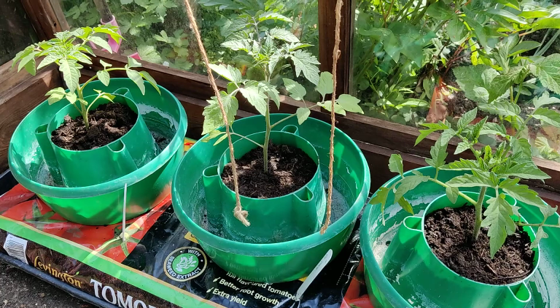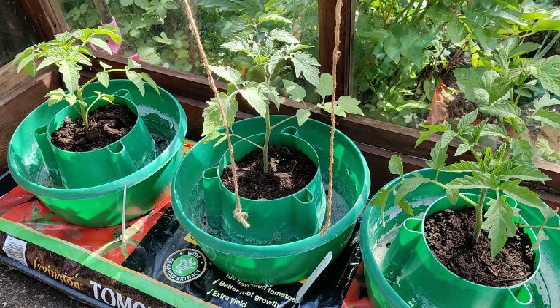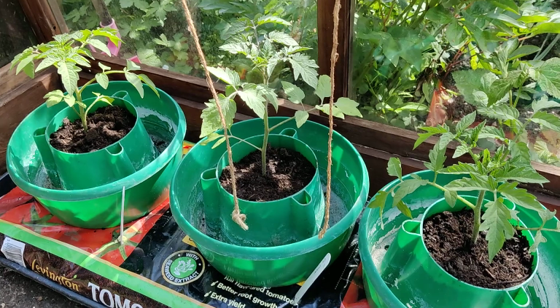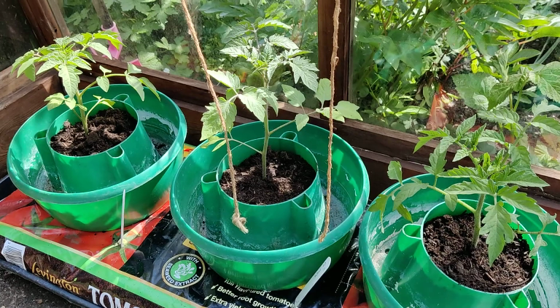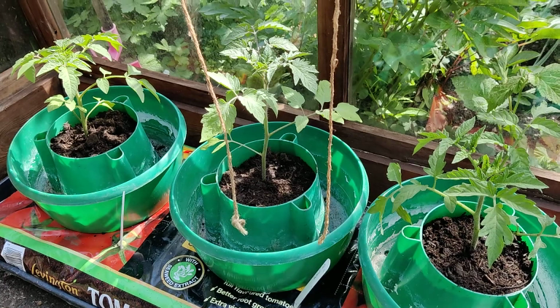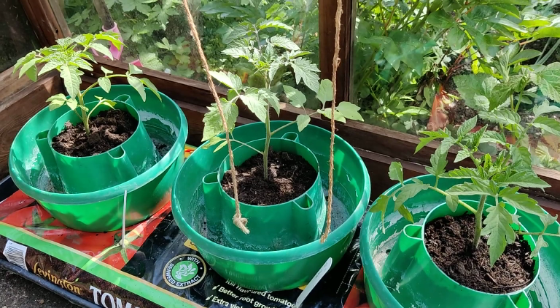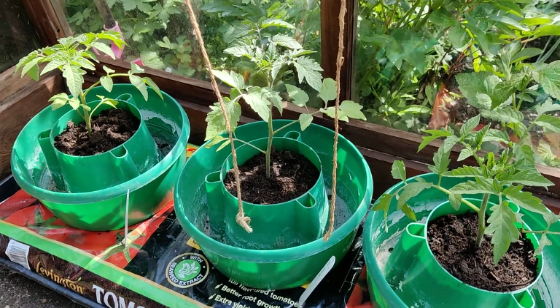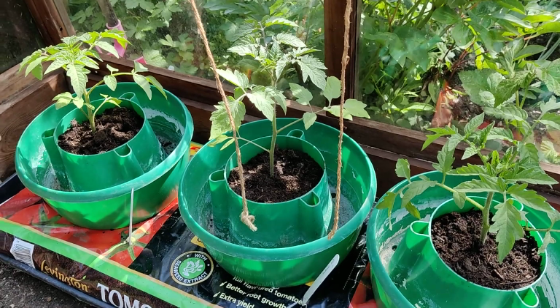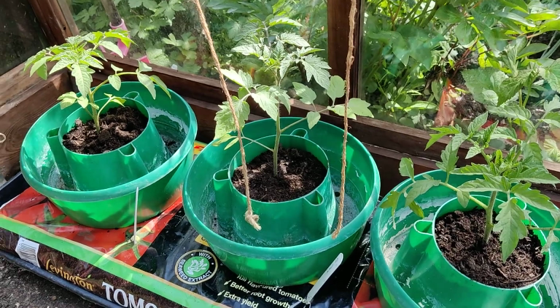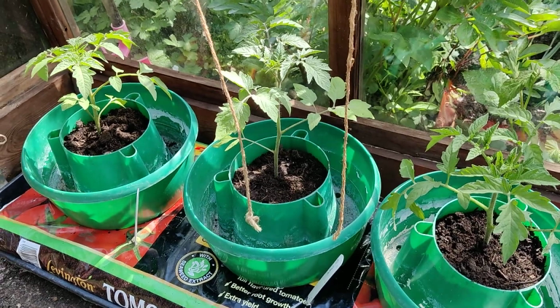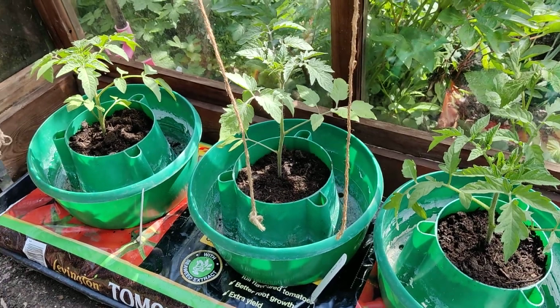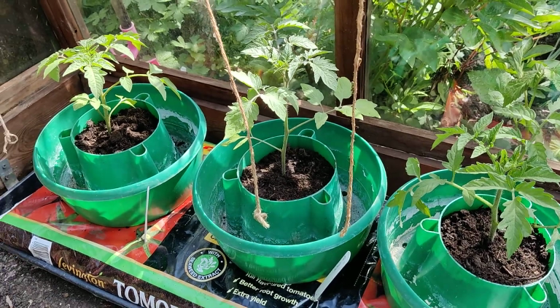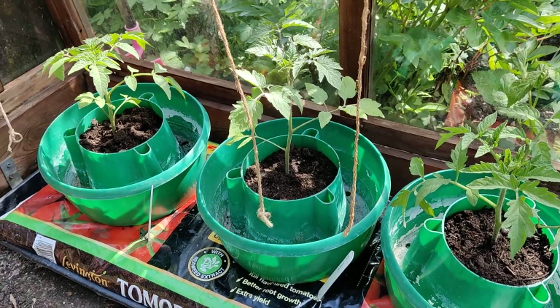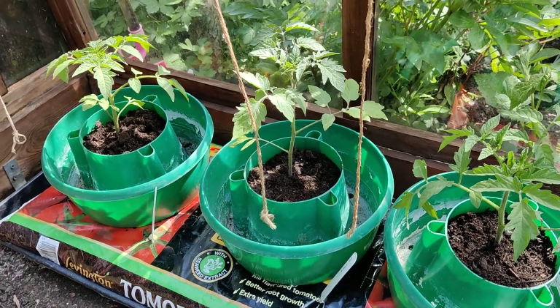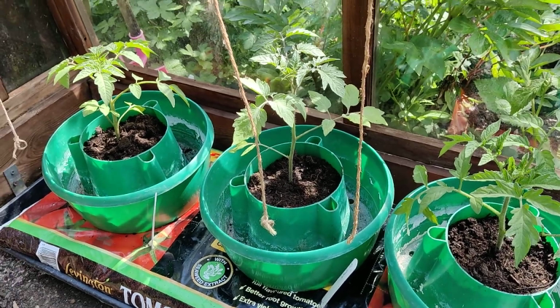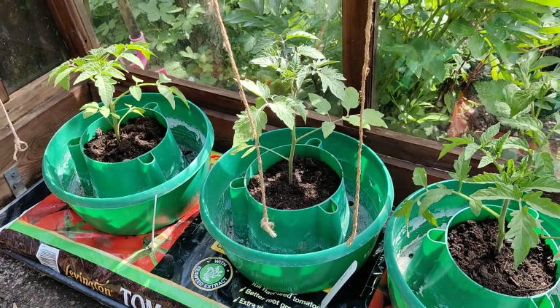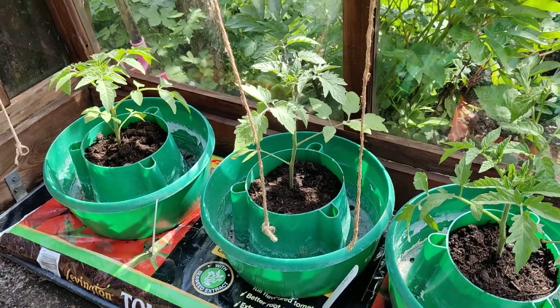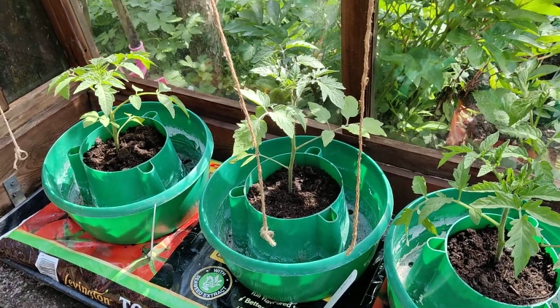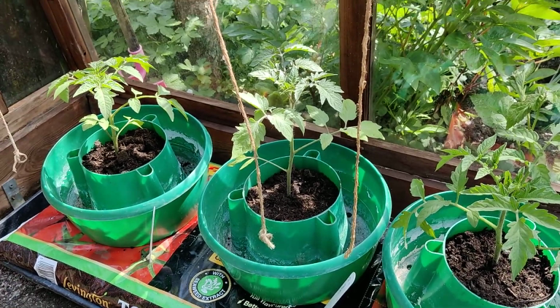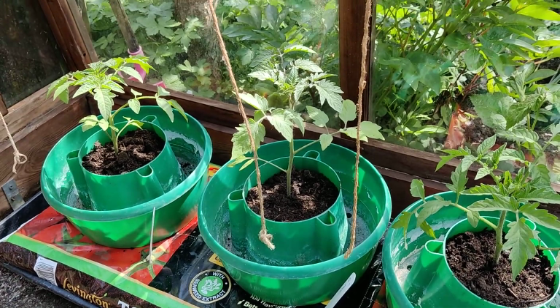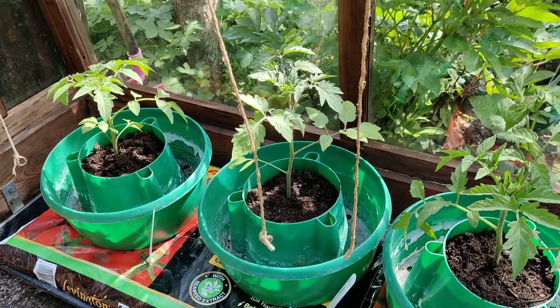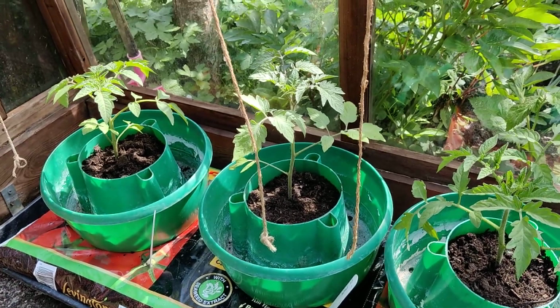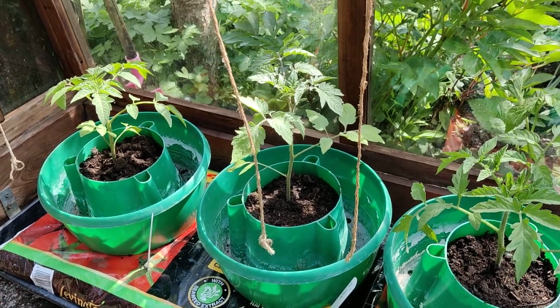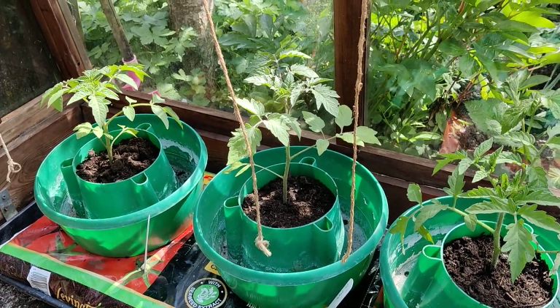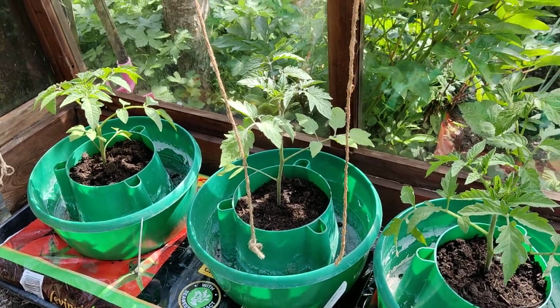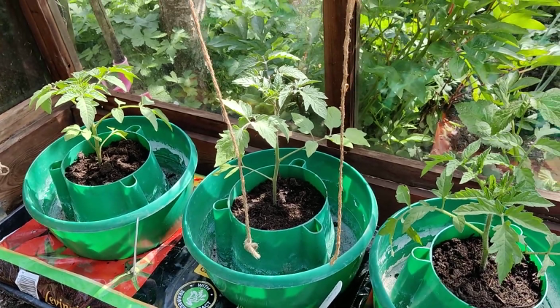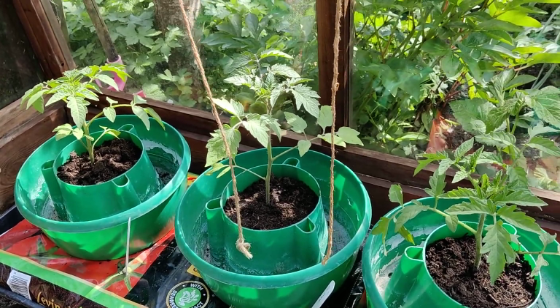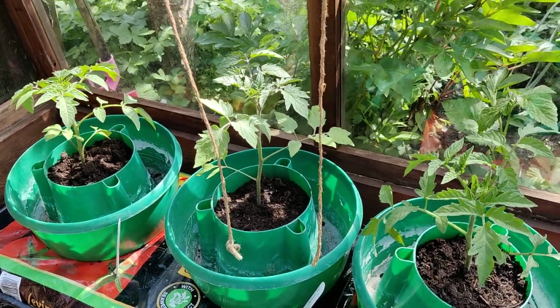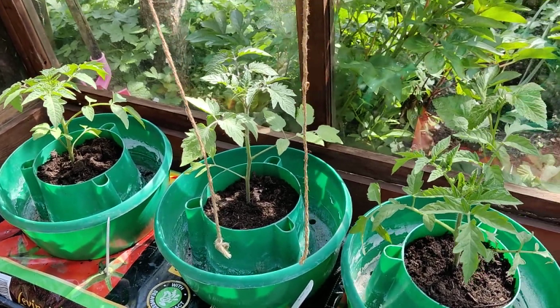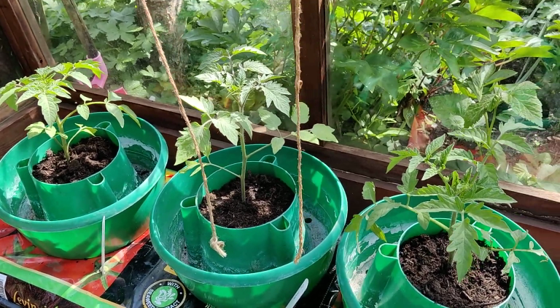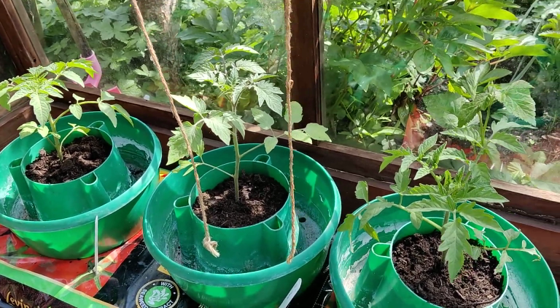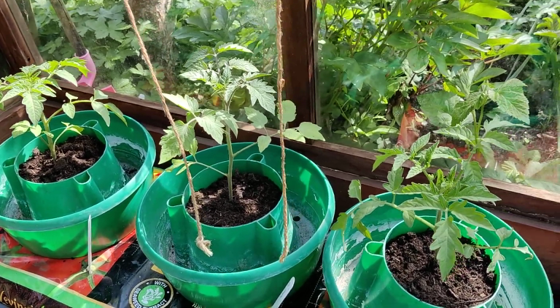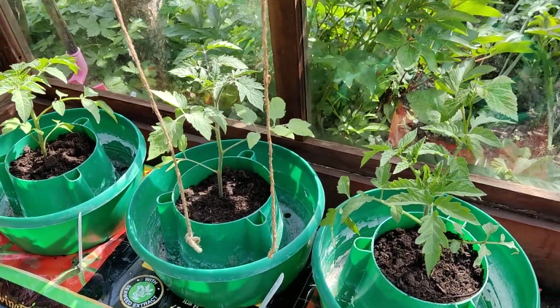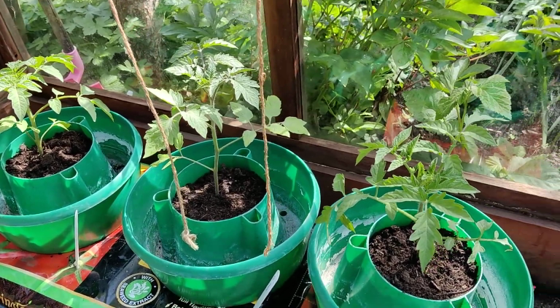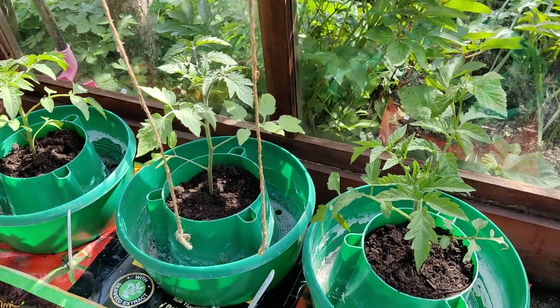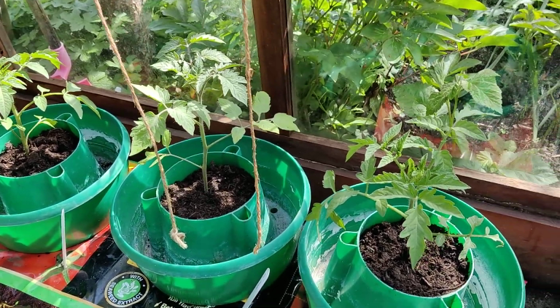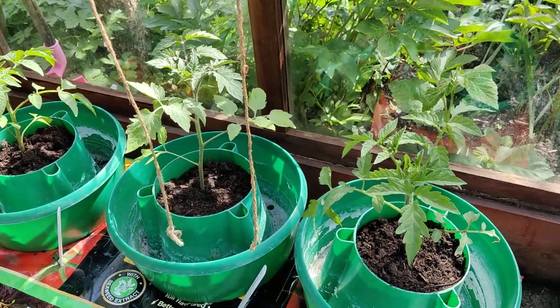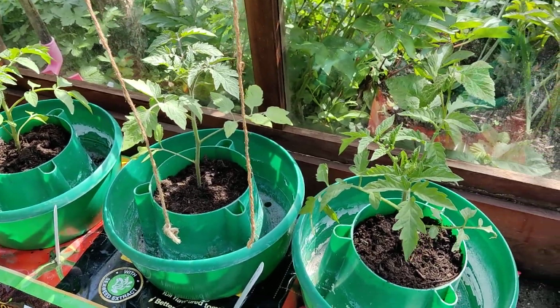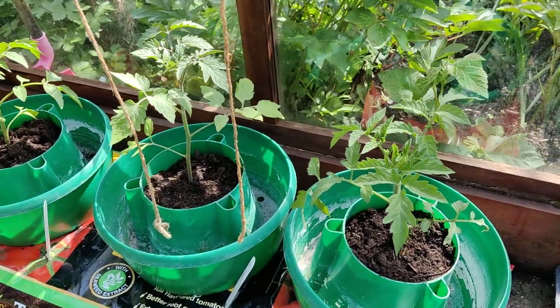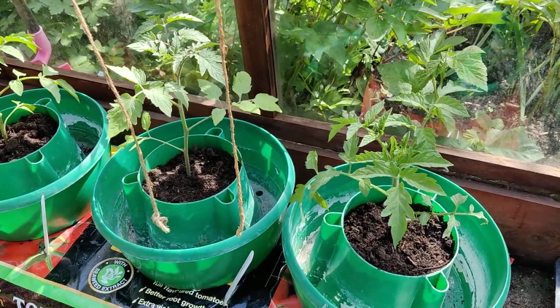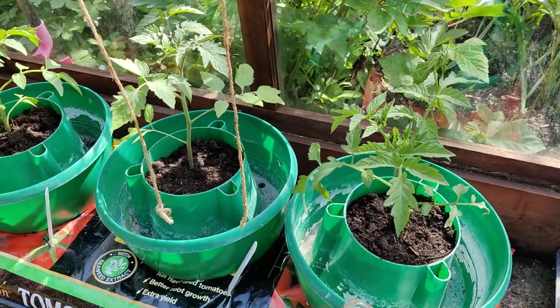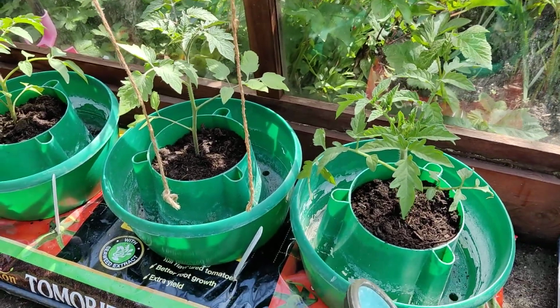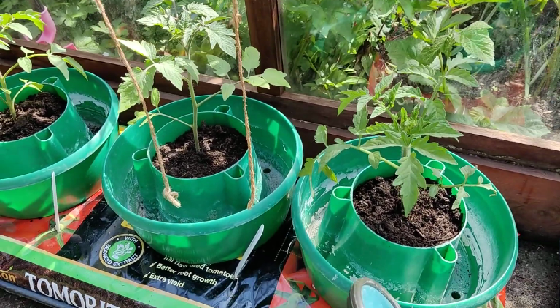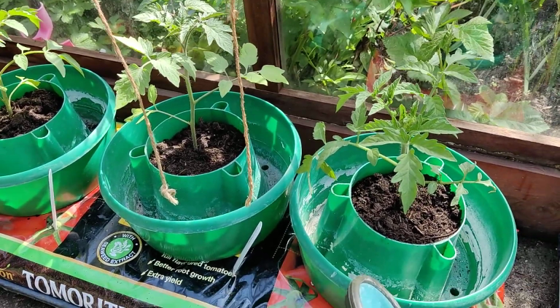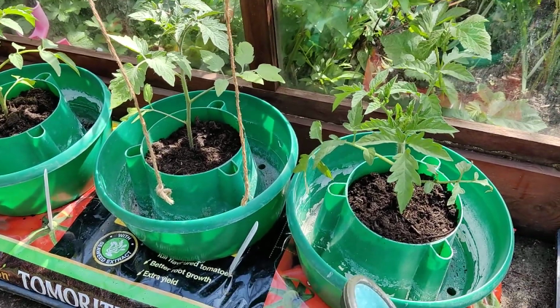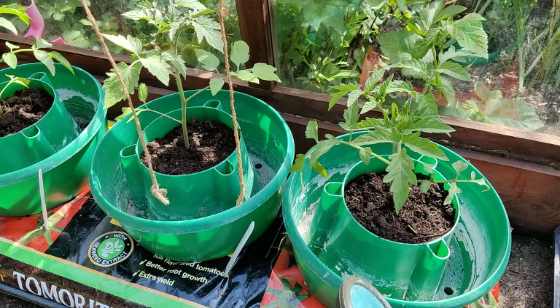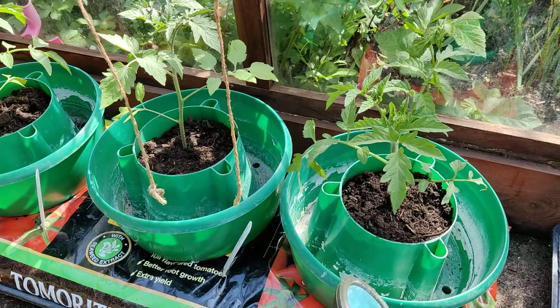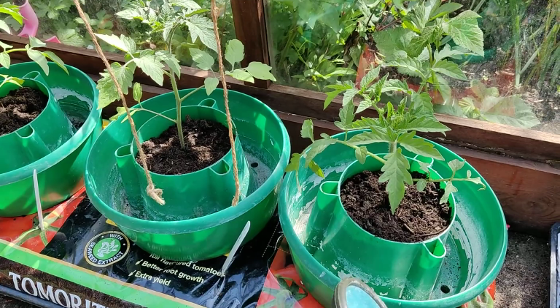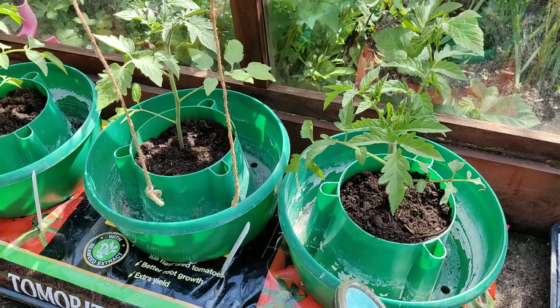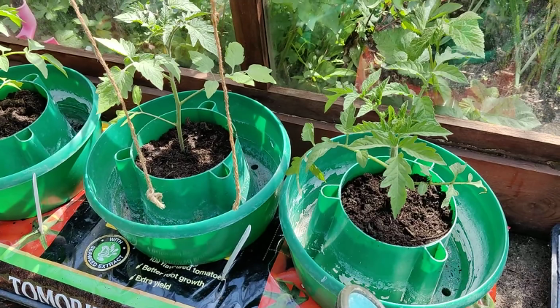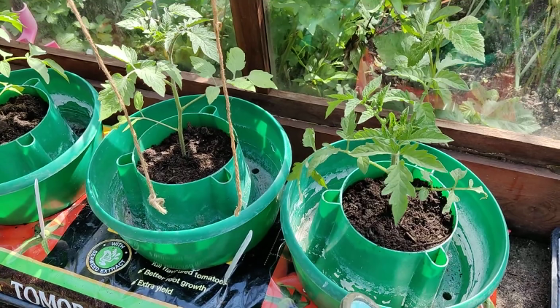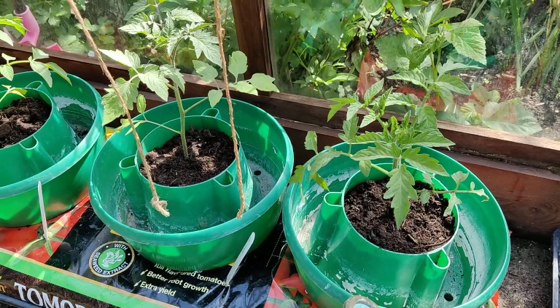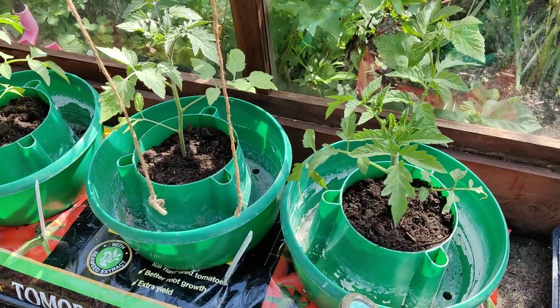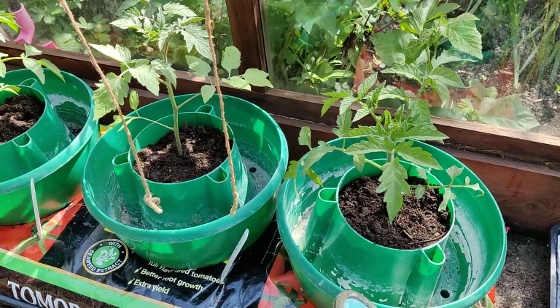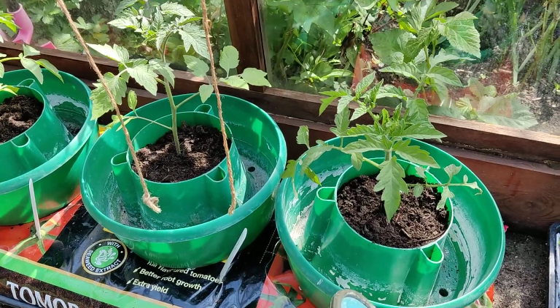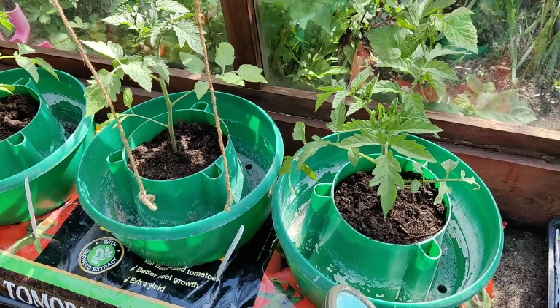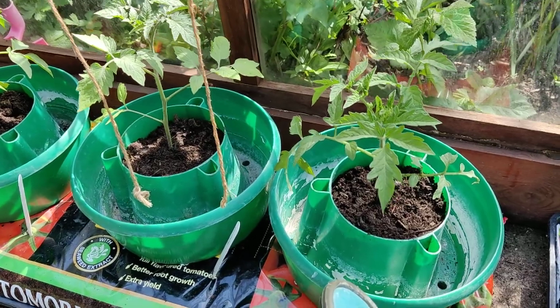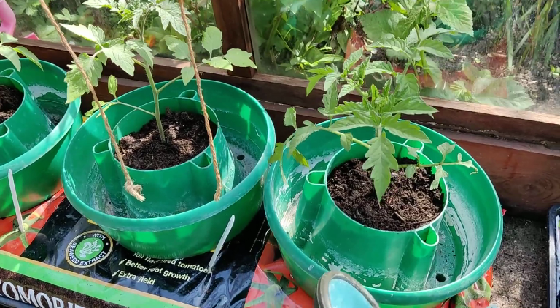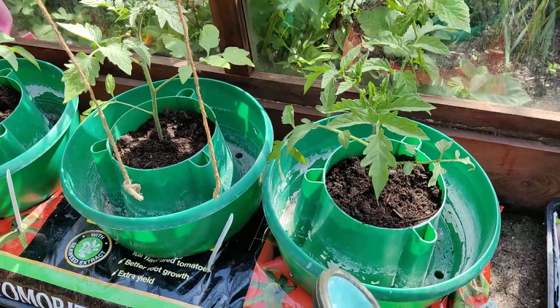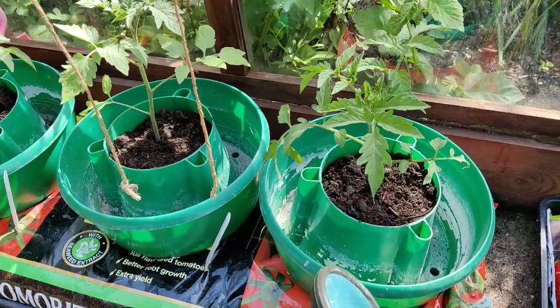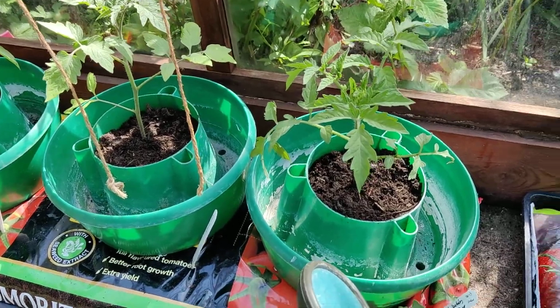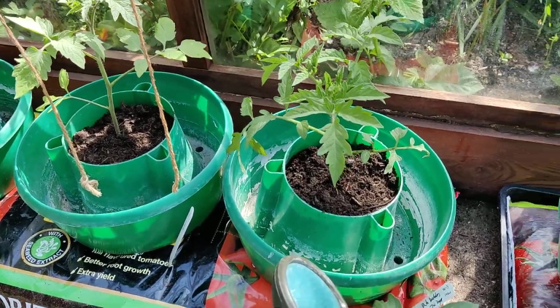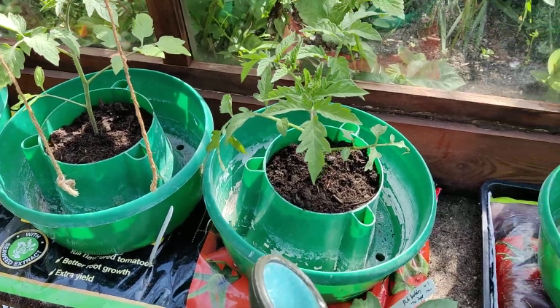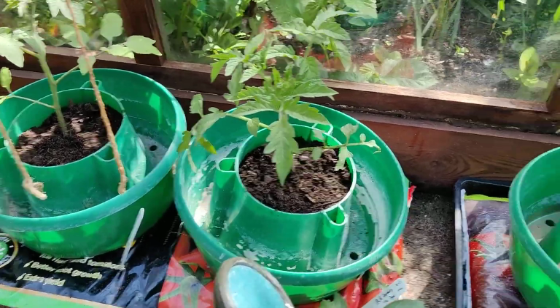Good morning. It's Sunday the 30th of April and I'm going to show you today how to put tomato plants in halos in grow bags in the greenhouse.